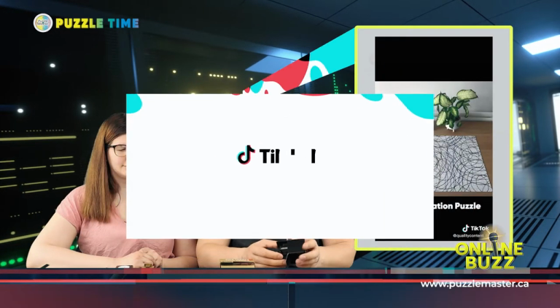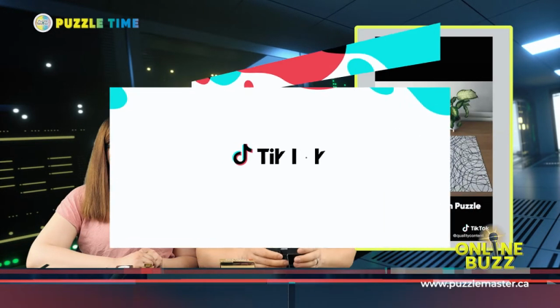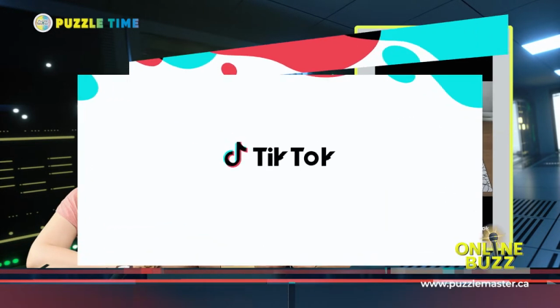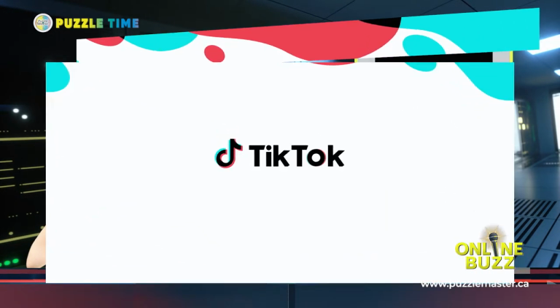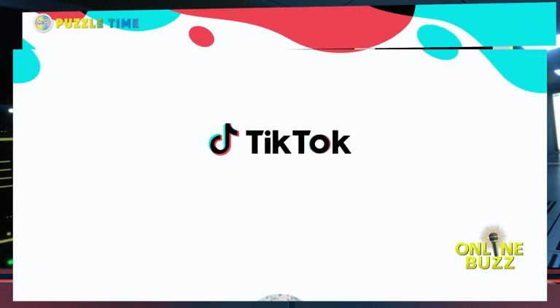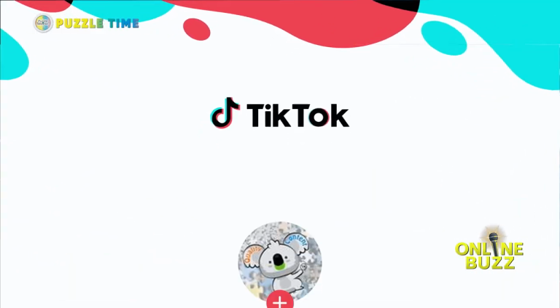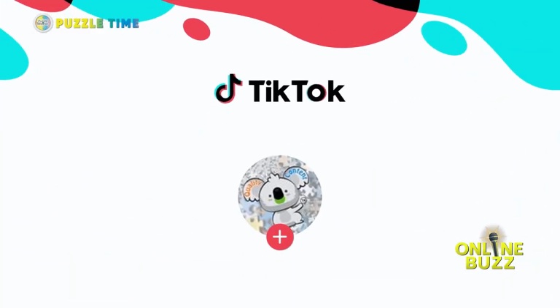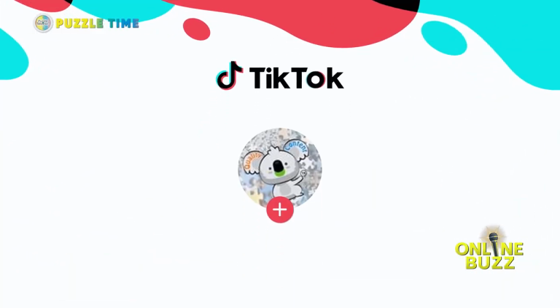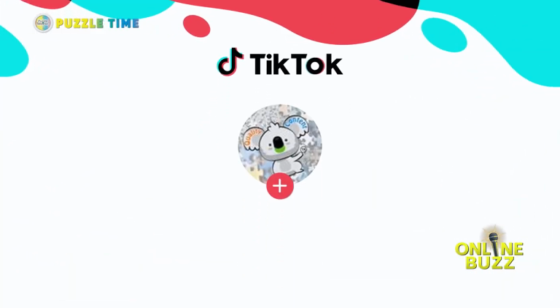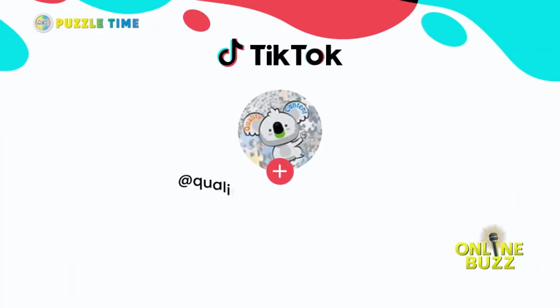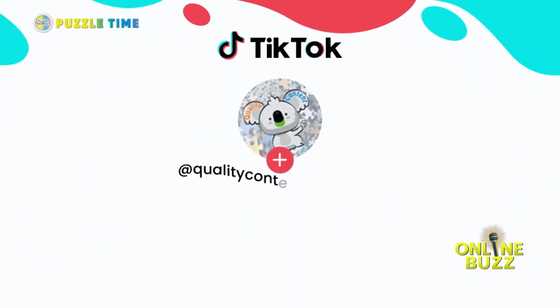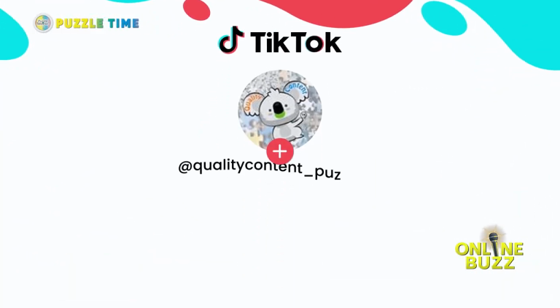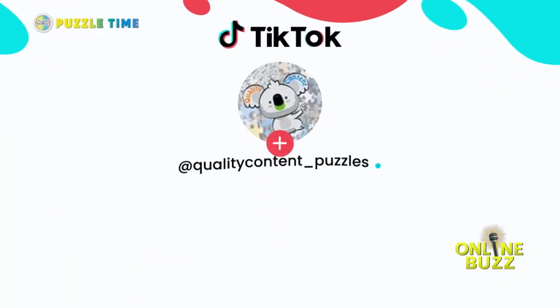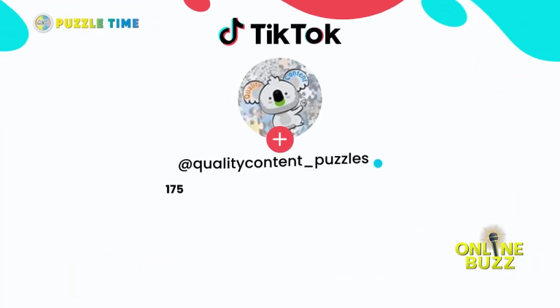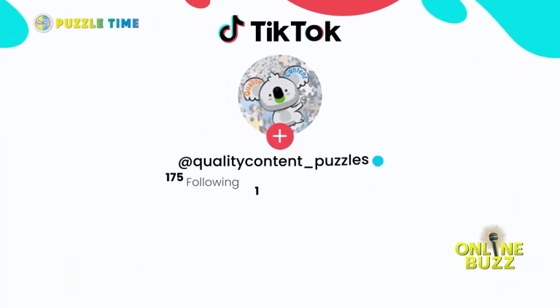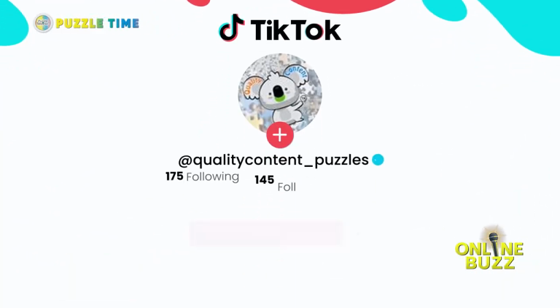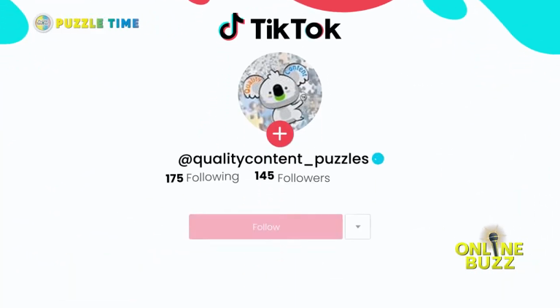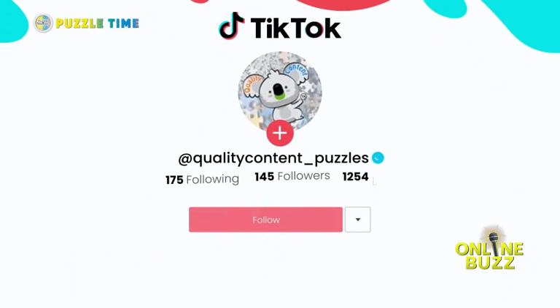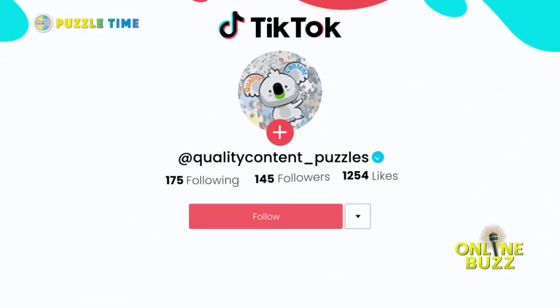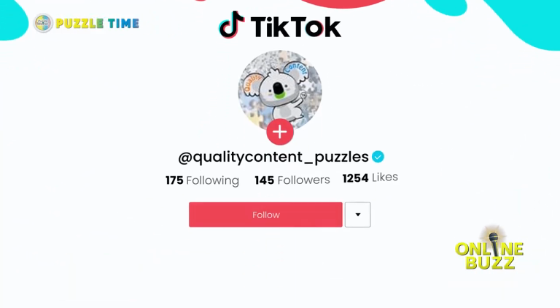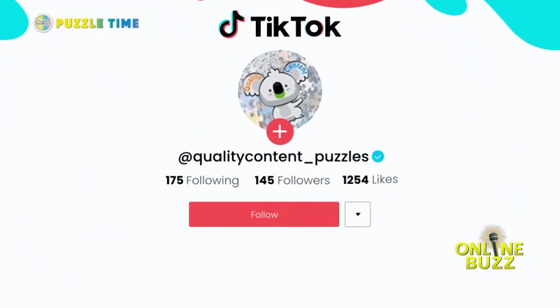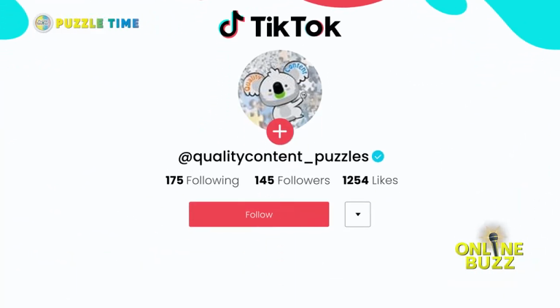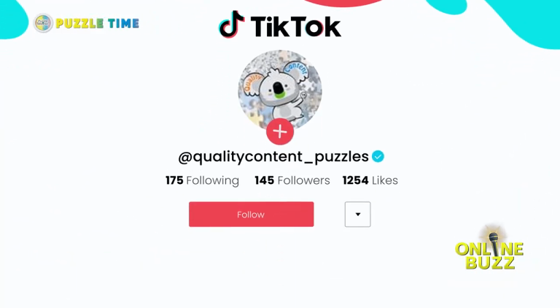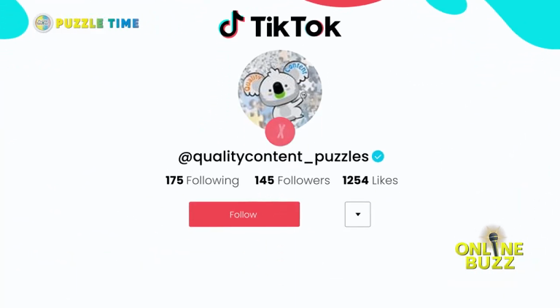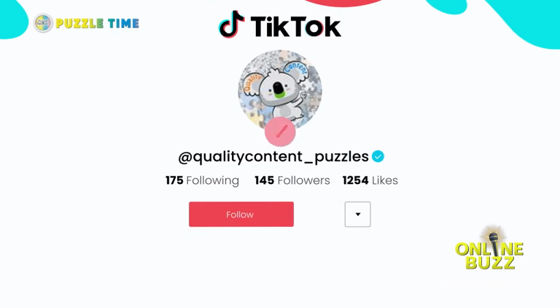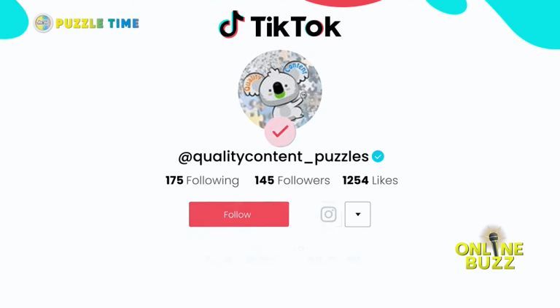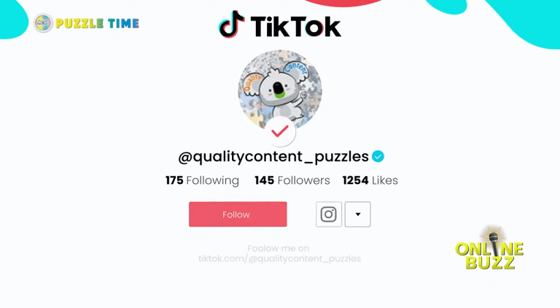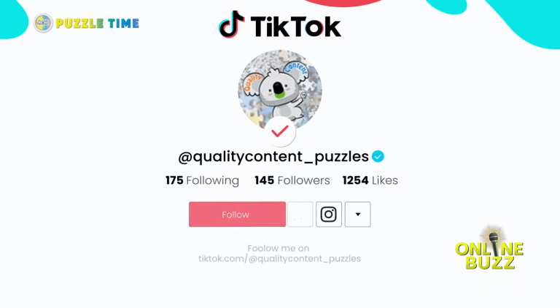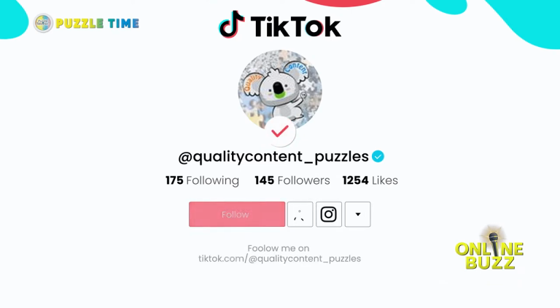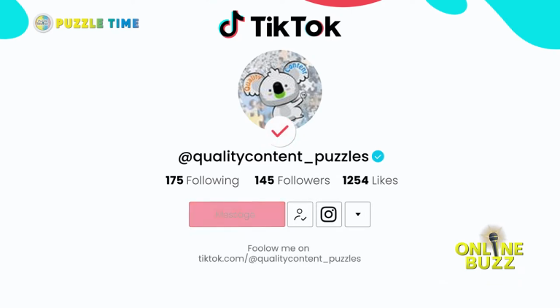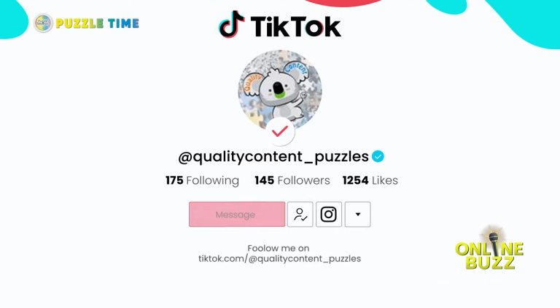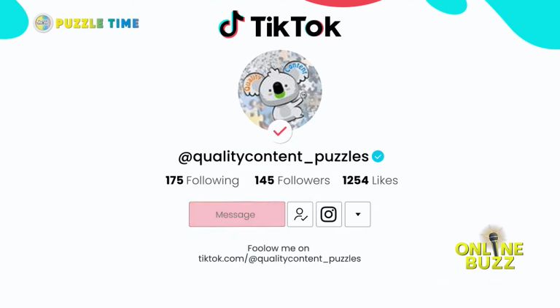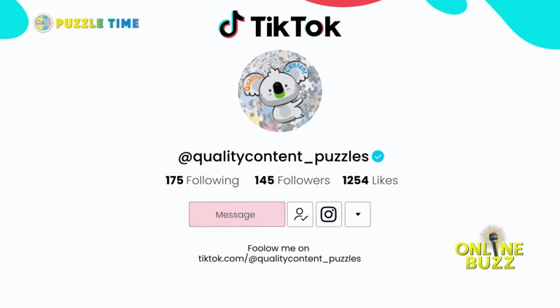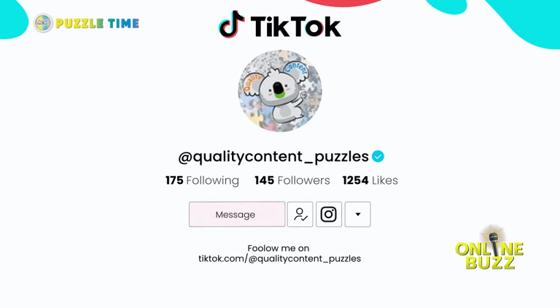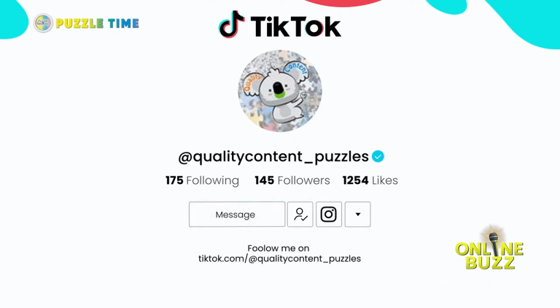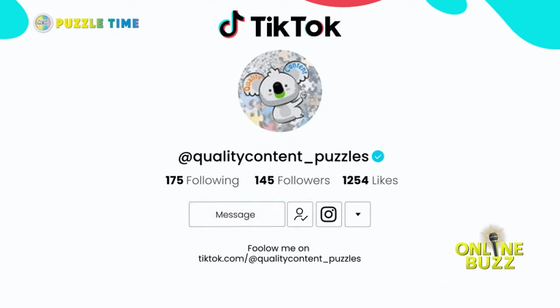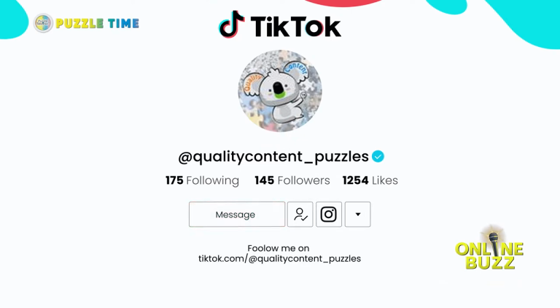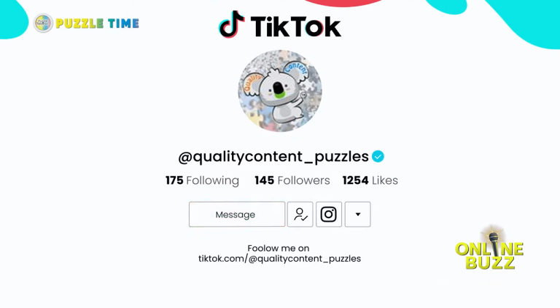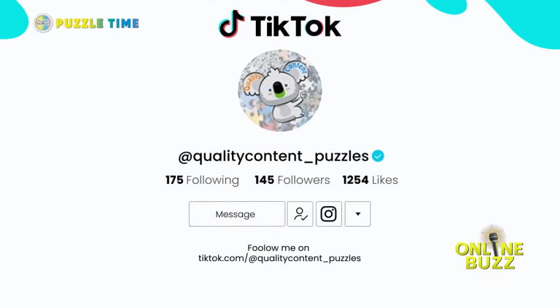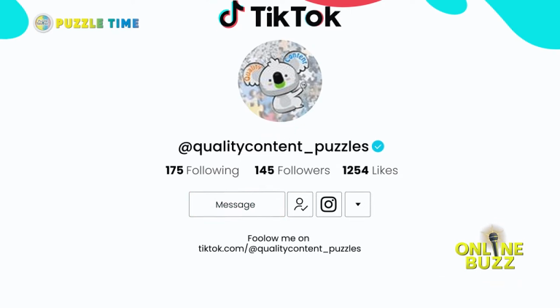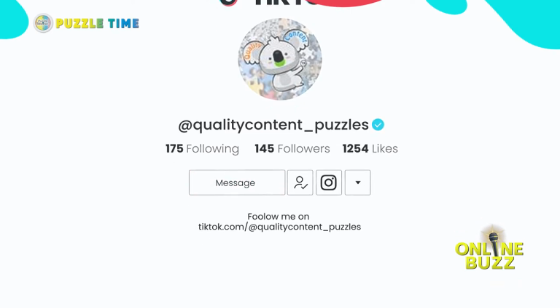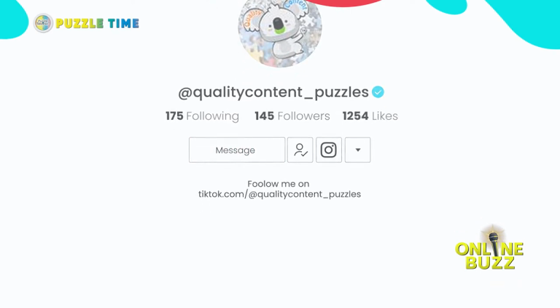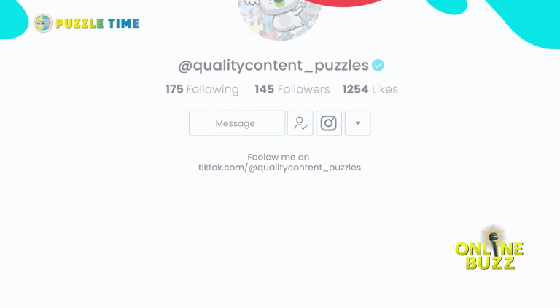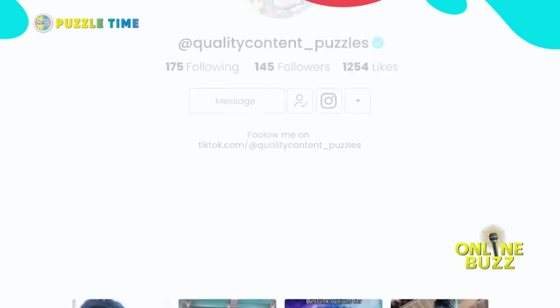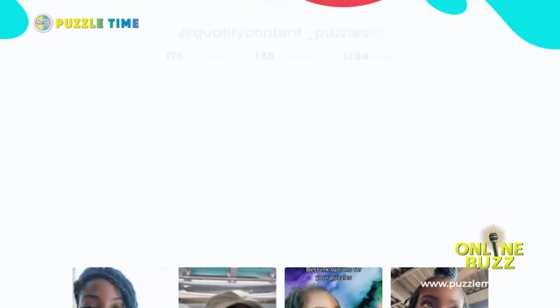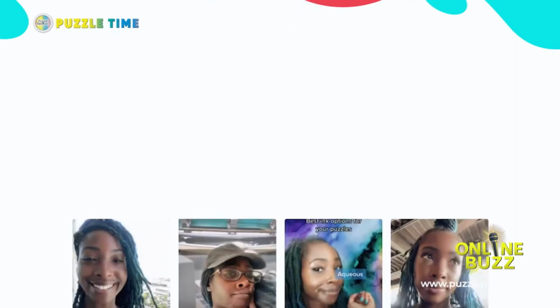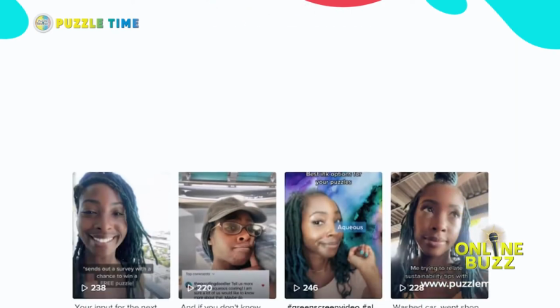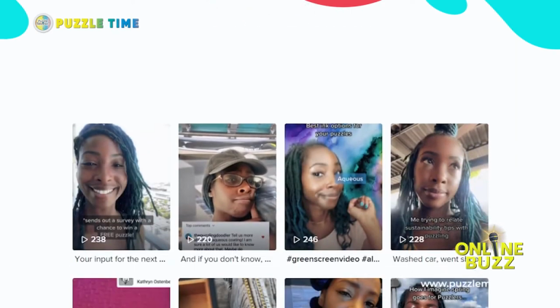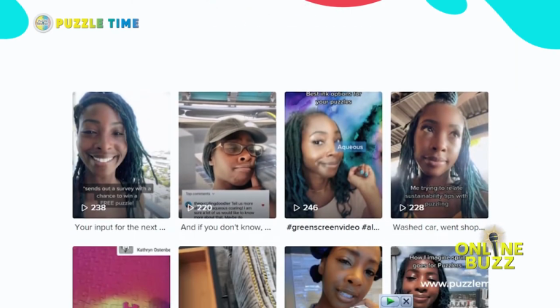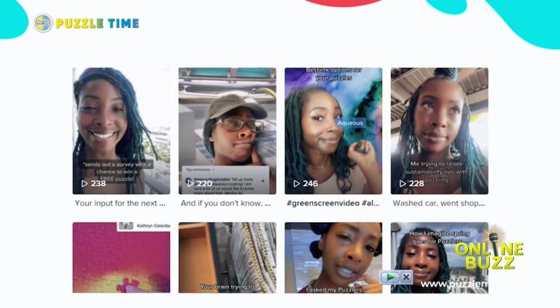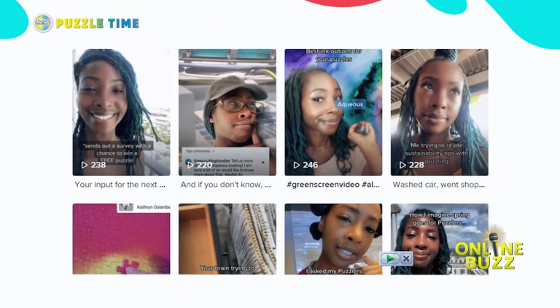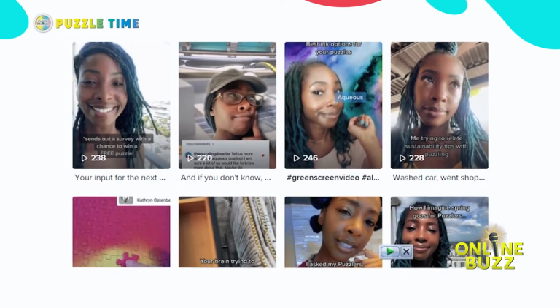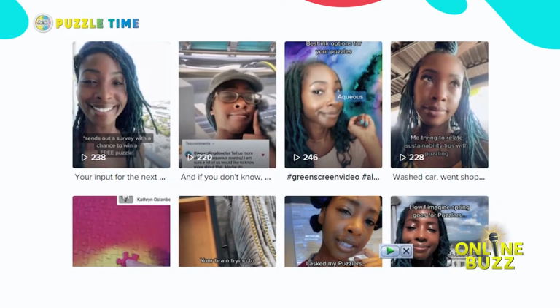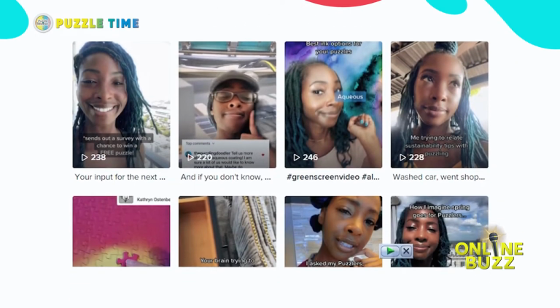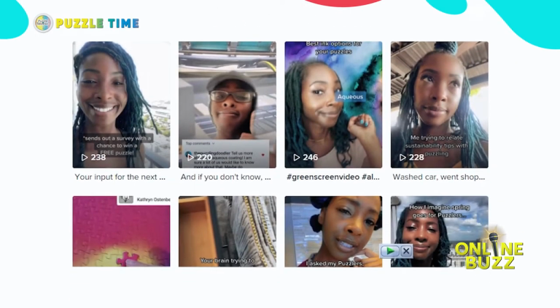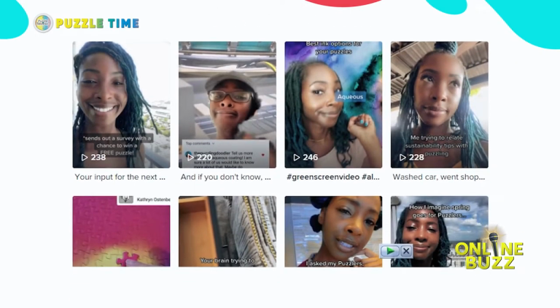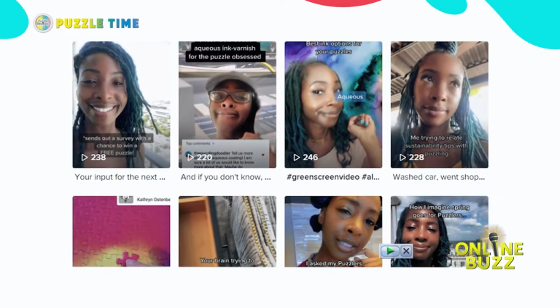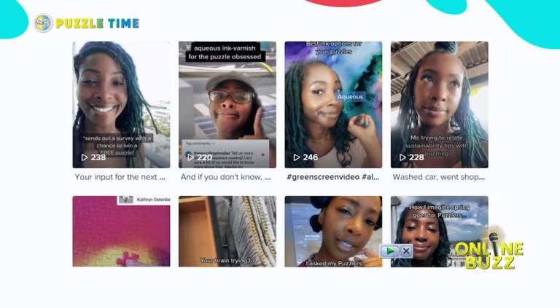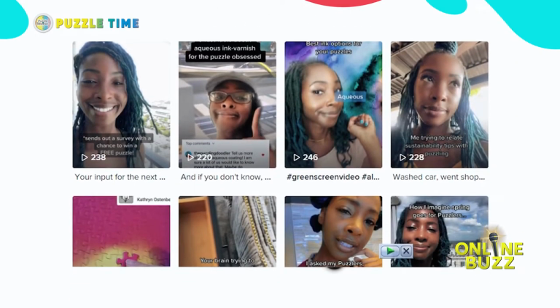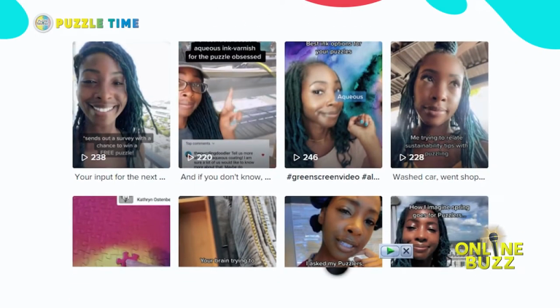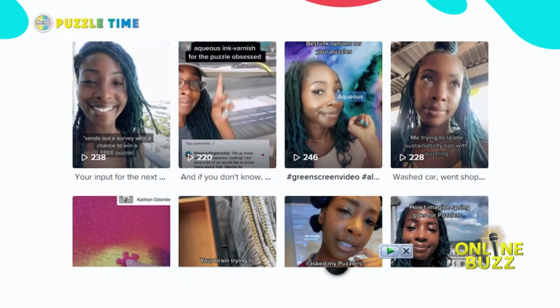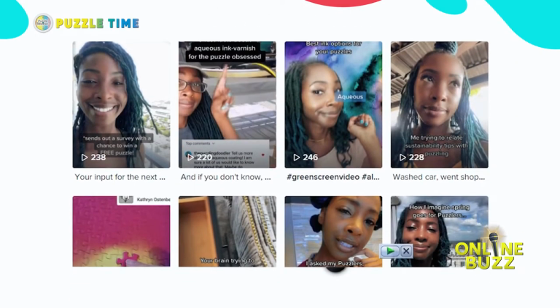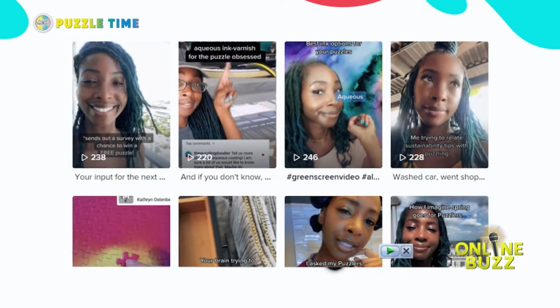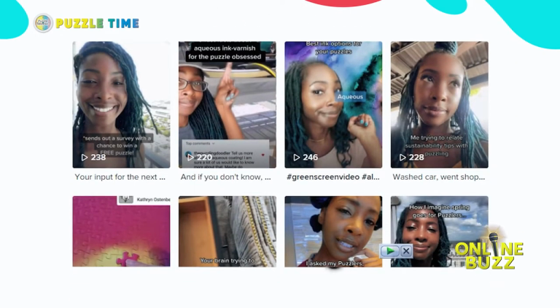I would definitely go check her out. She seemed like she was pretty new on social media but great content. I would highly recommend her.